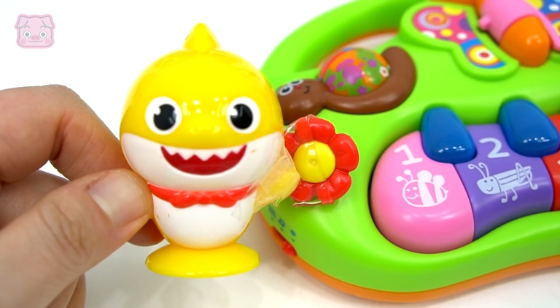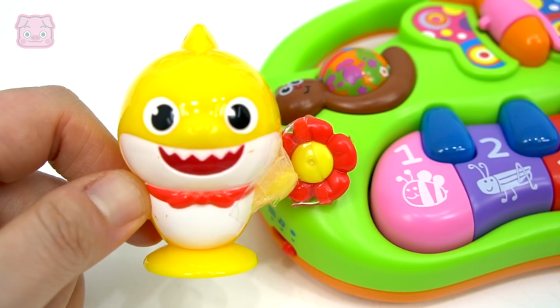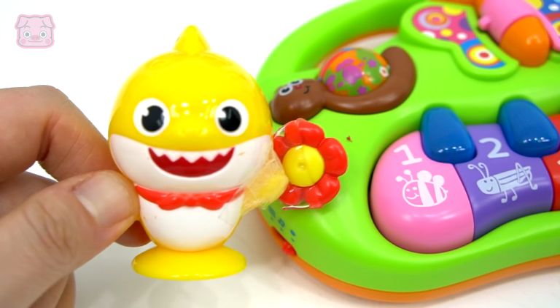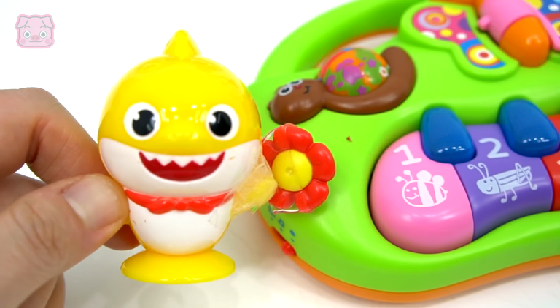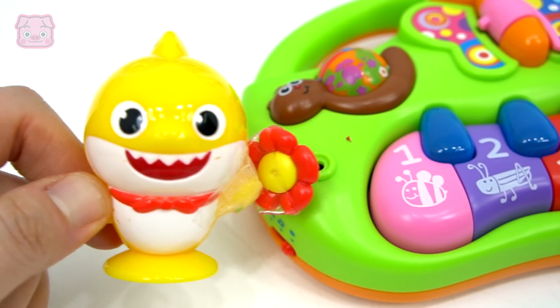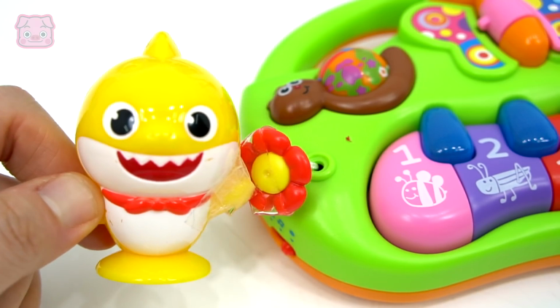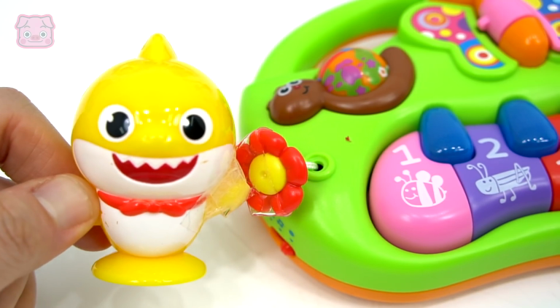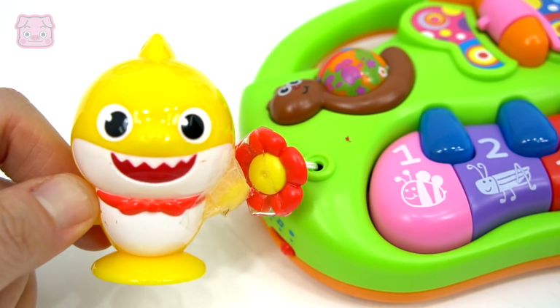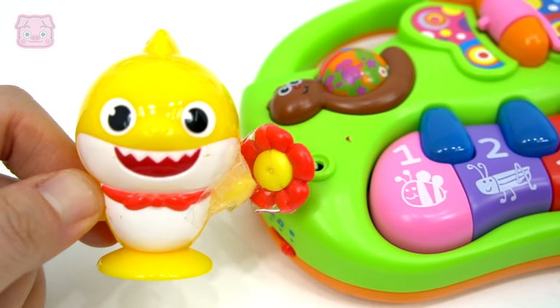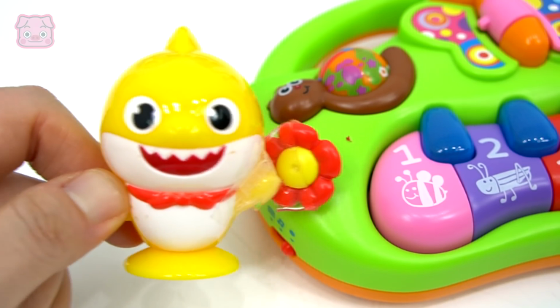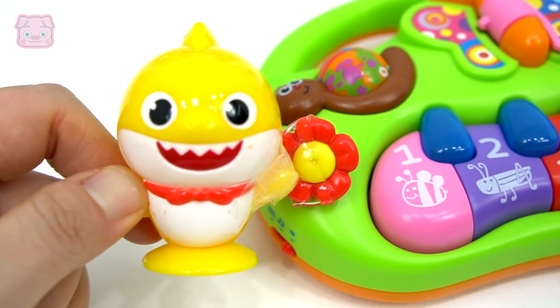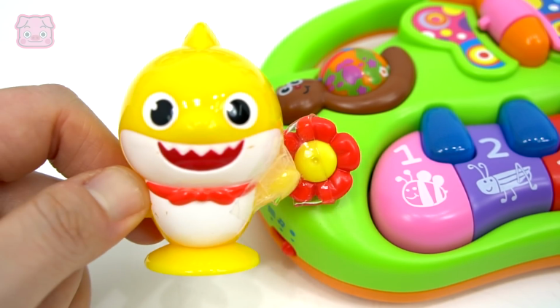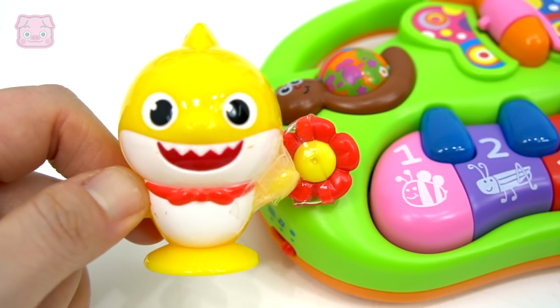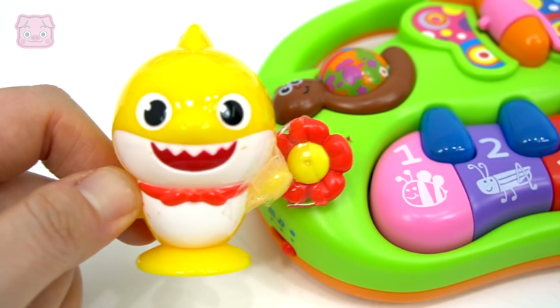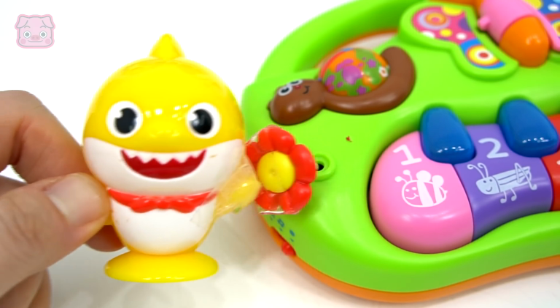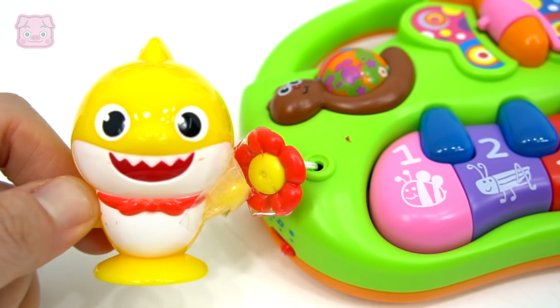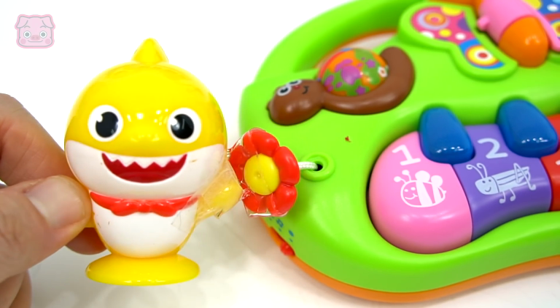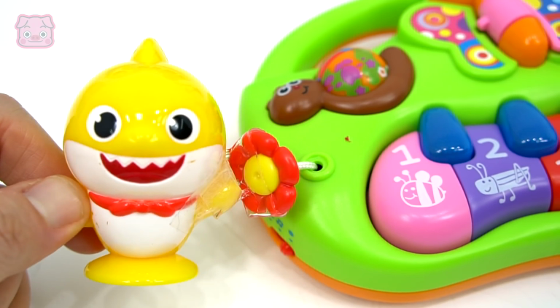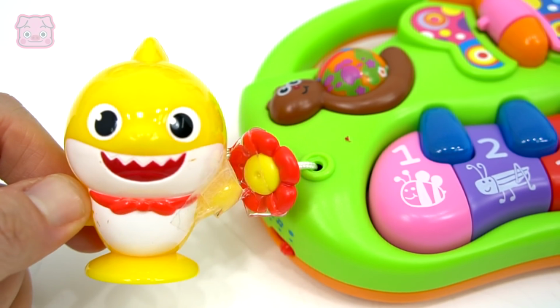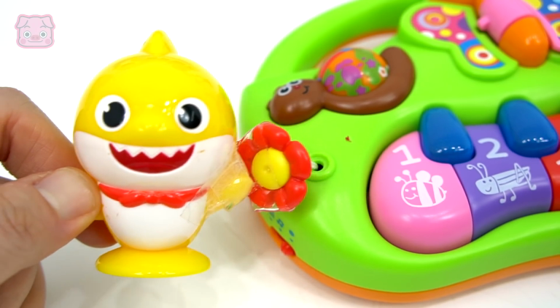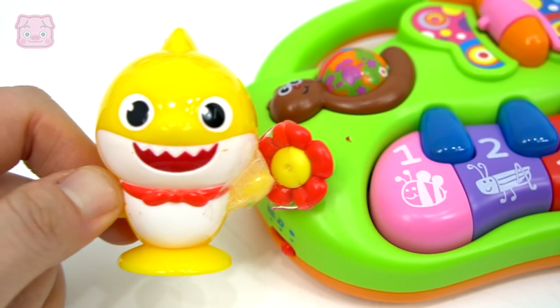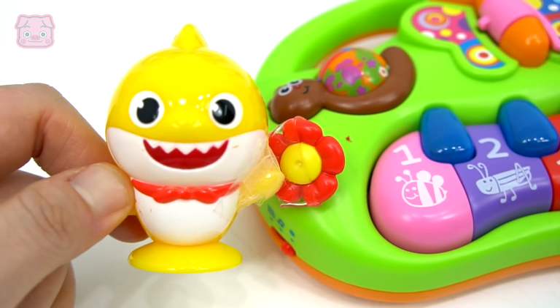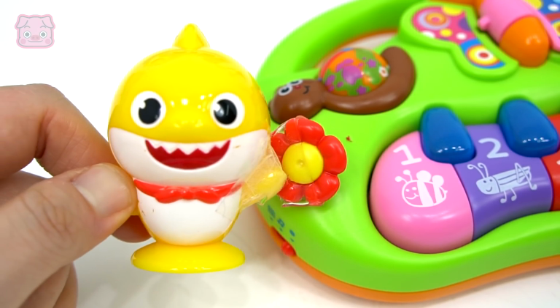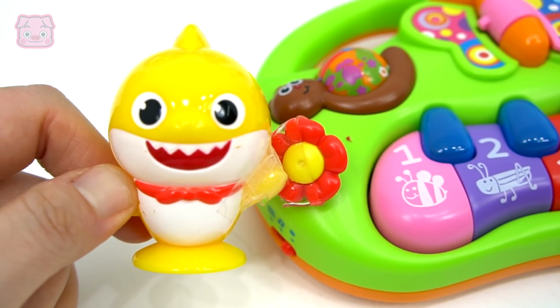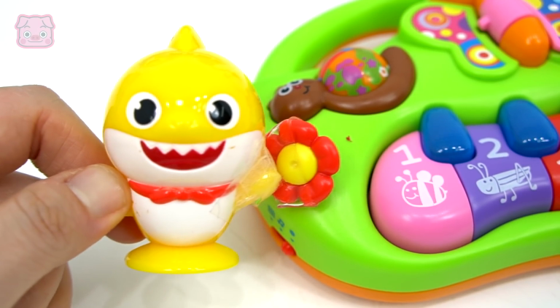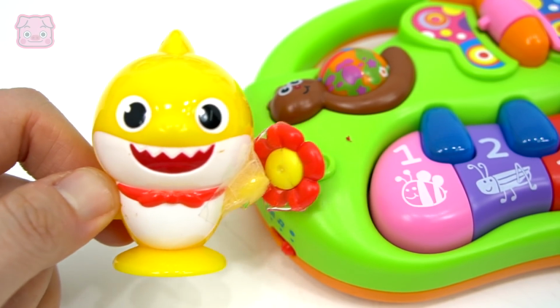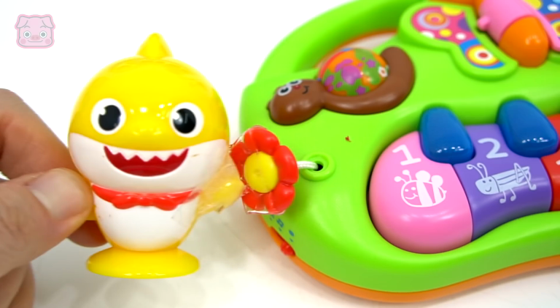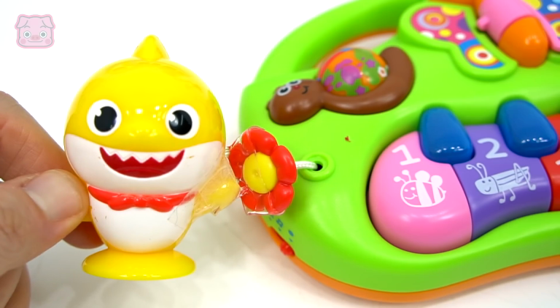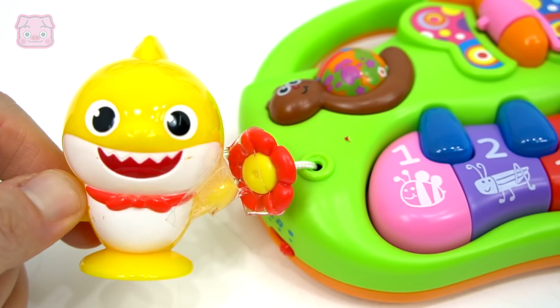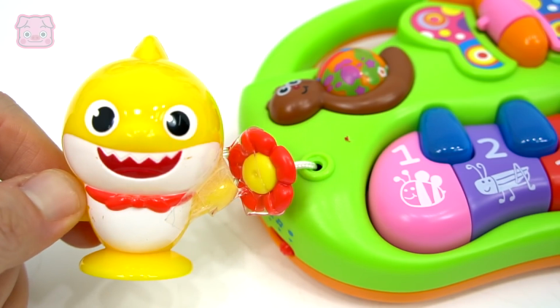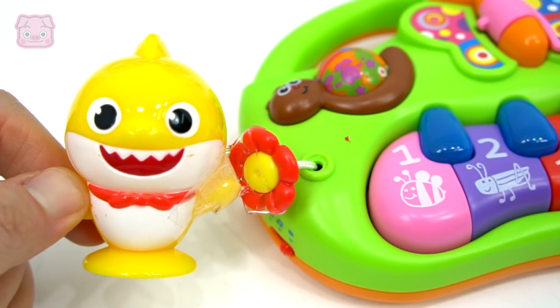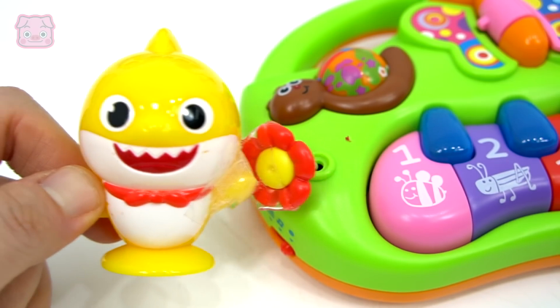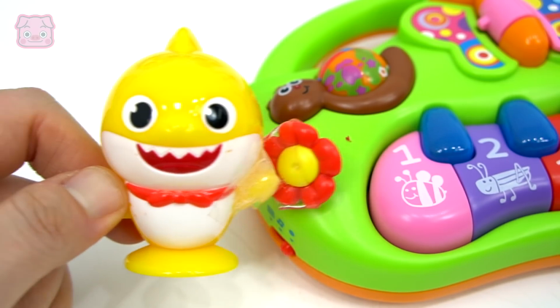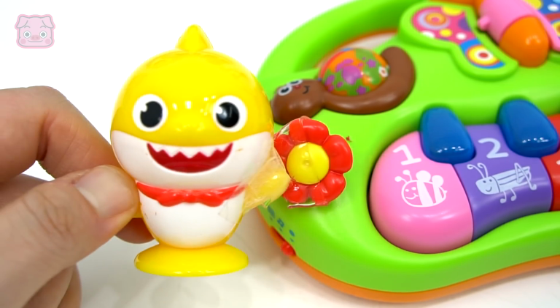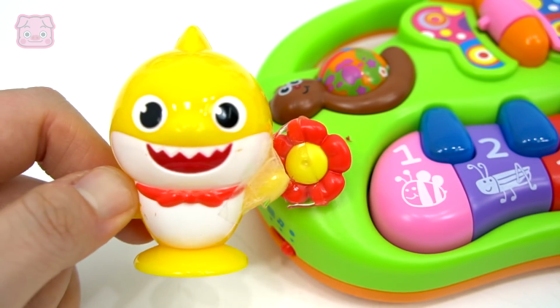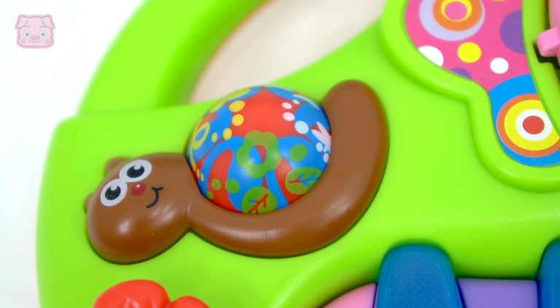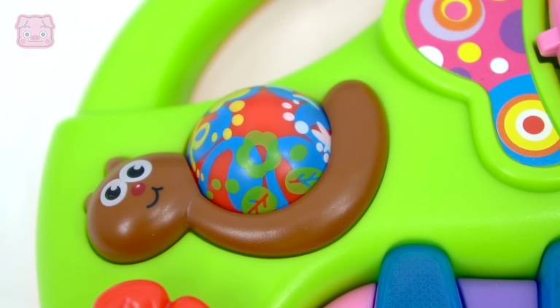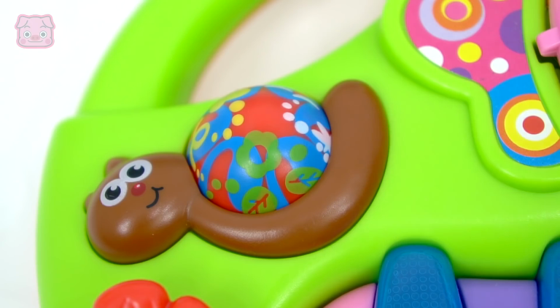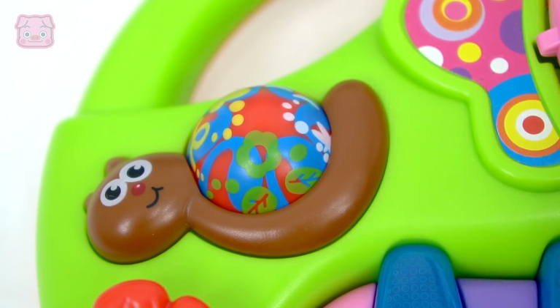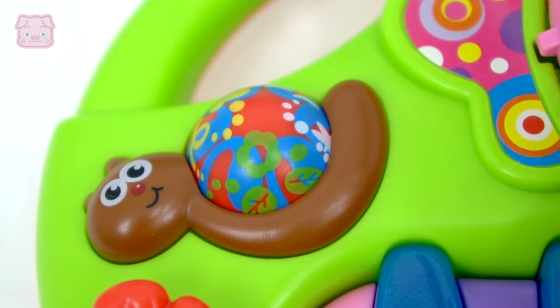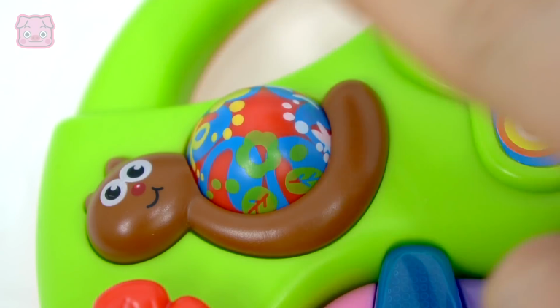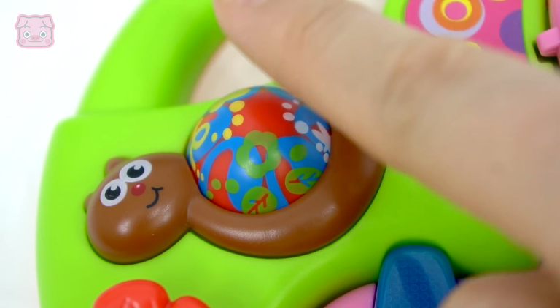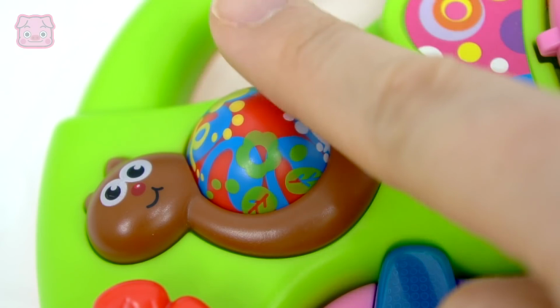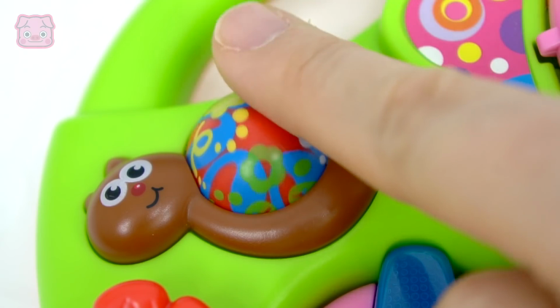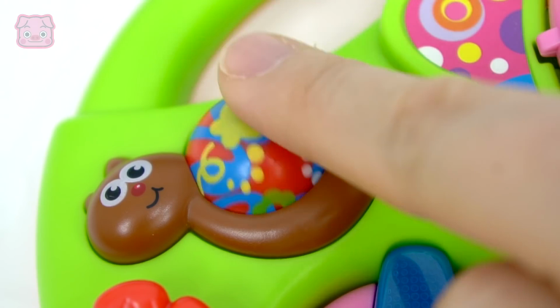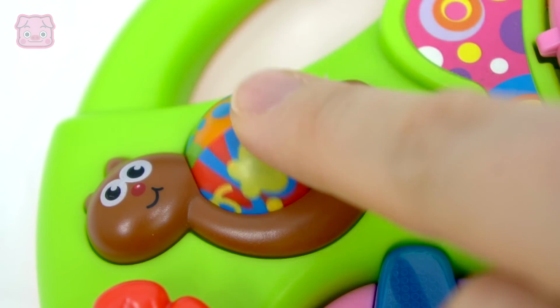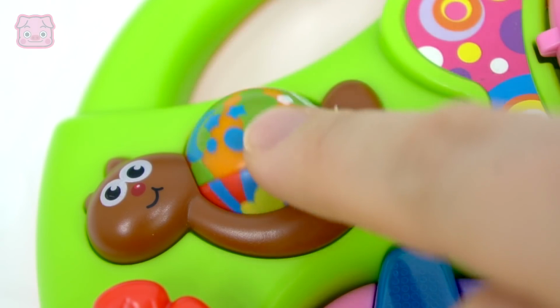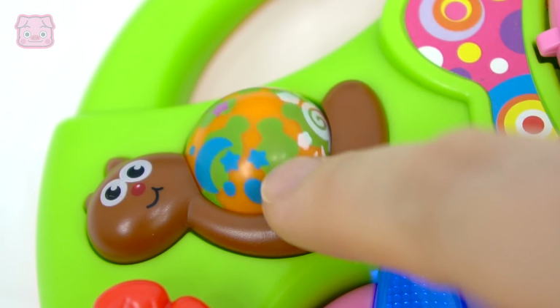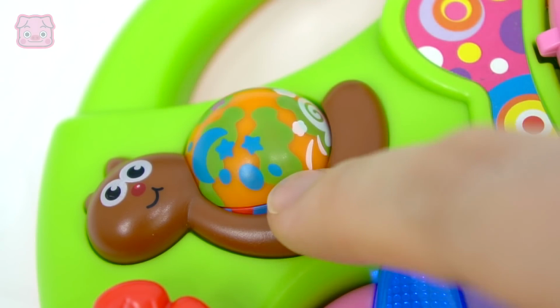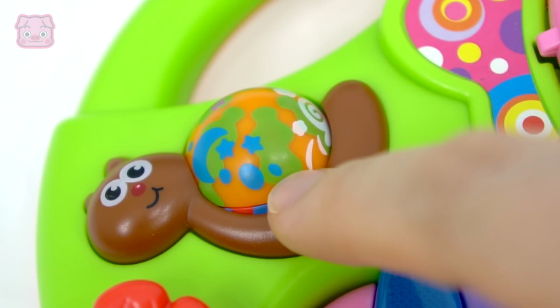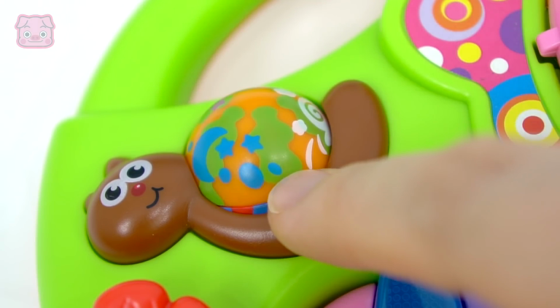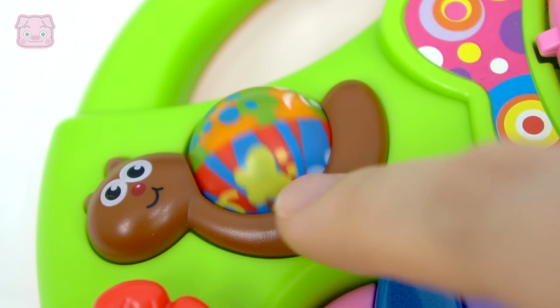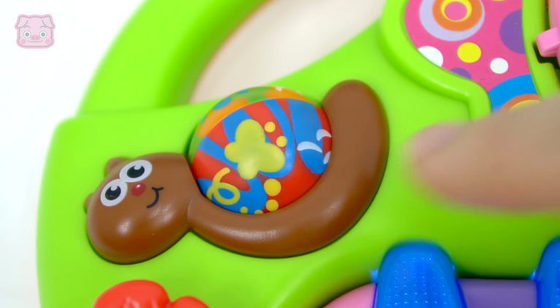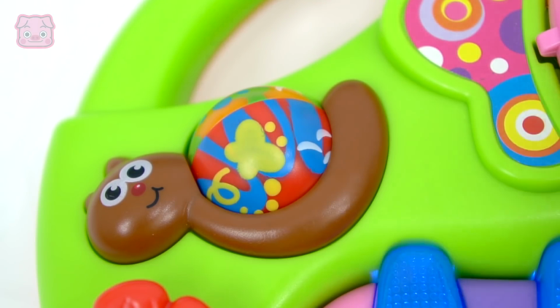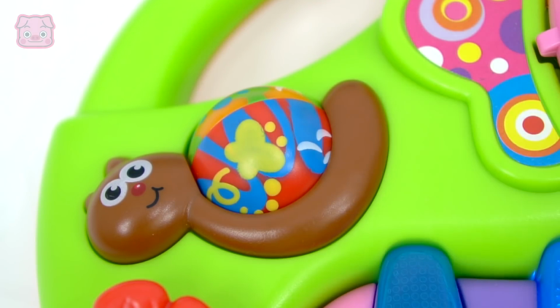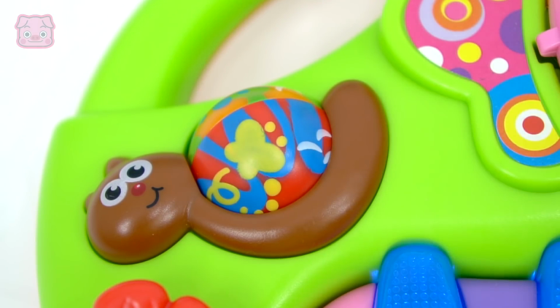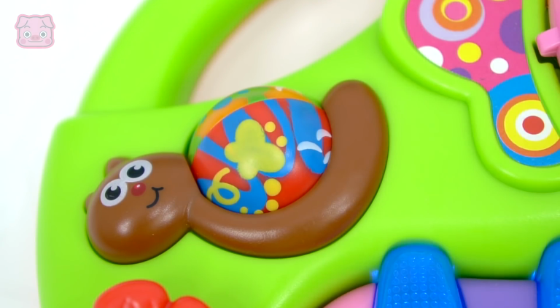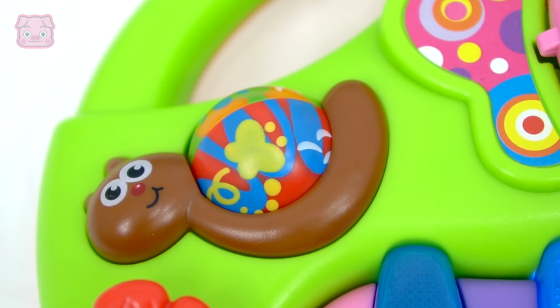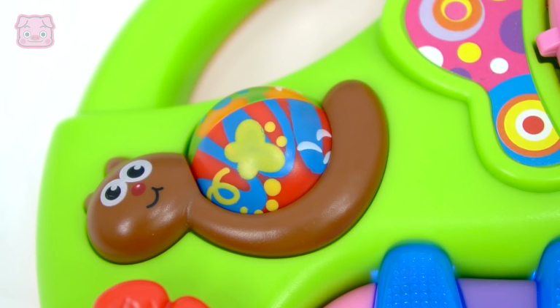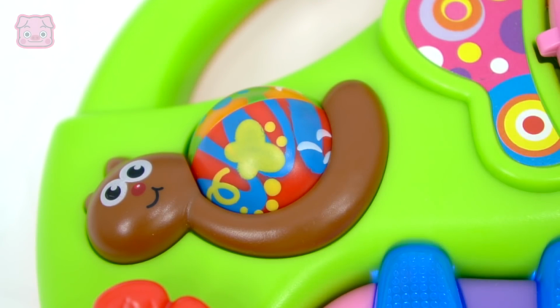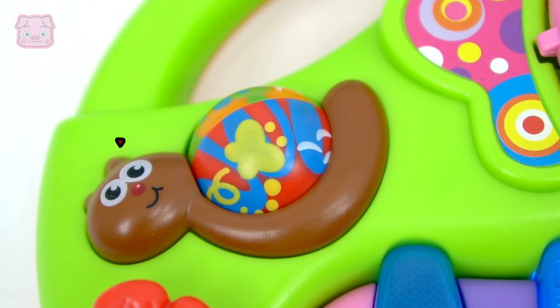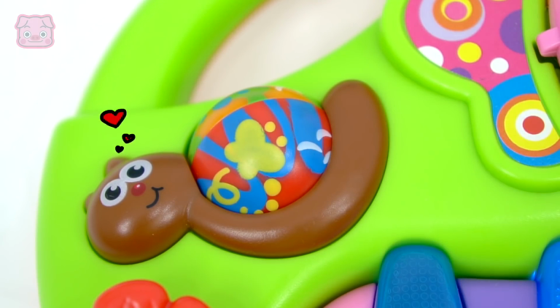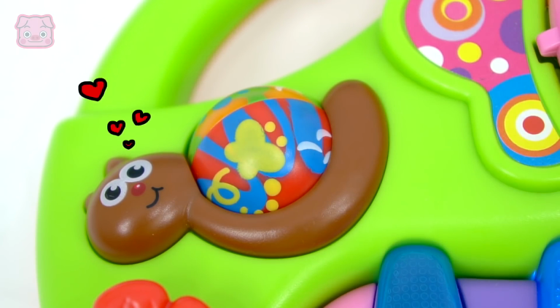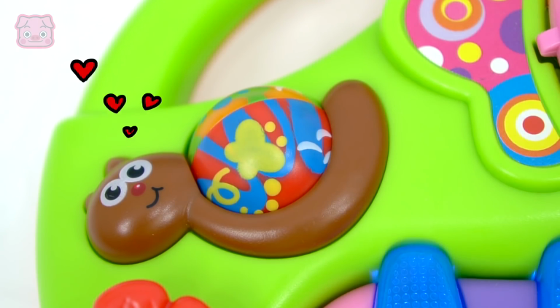Hello, I'm a pretty red flower! Who's a cute little snail? Me!